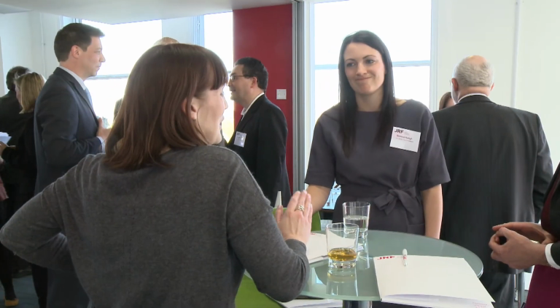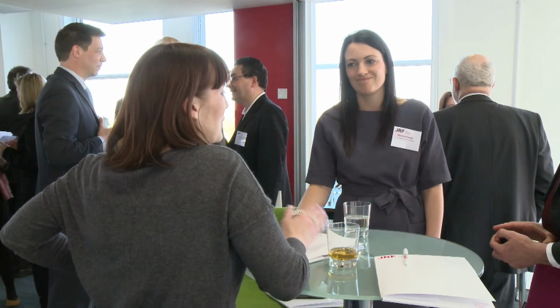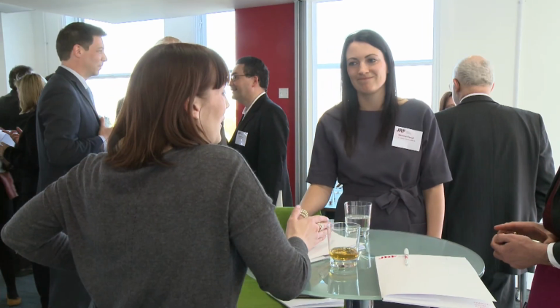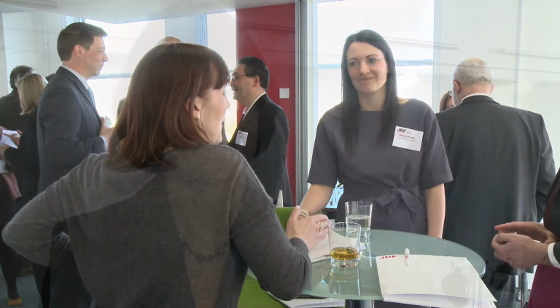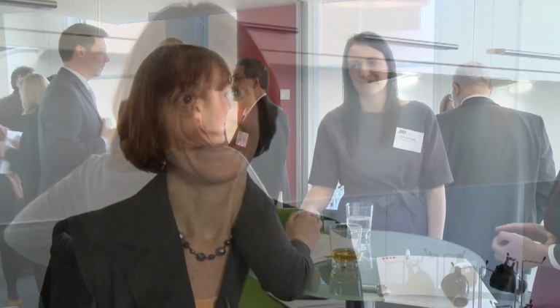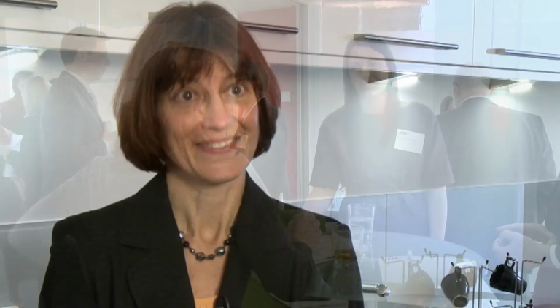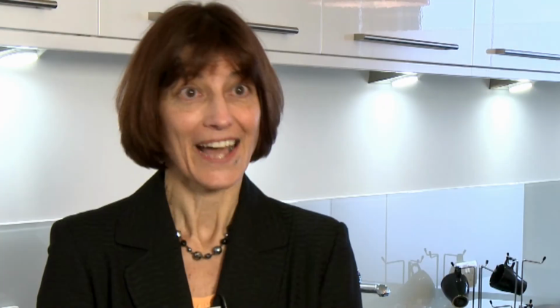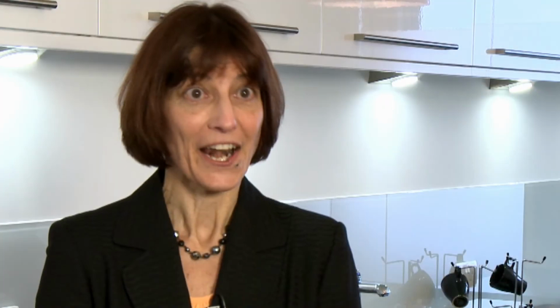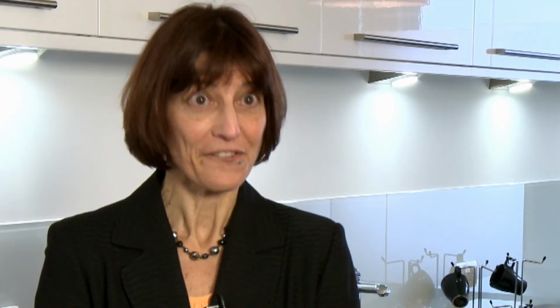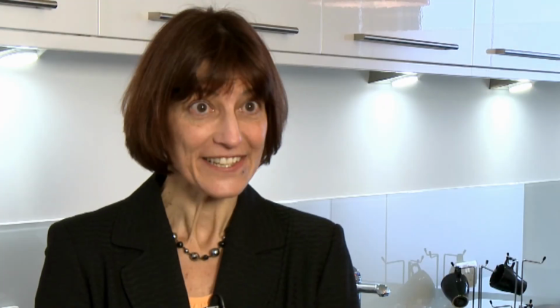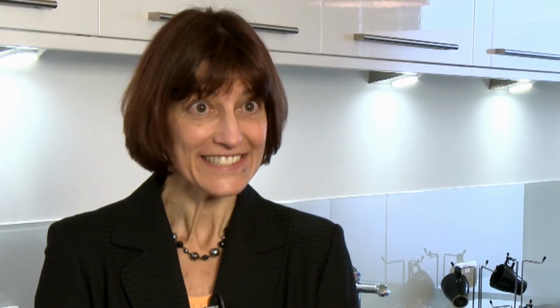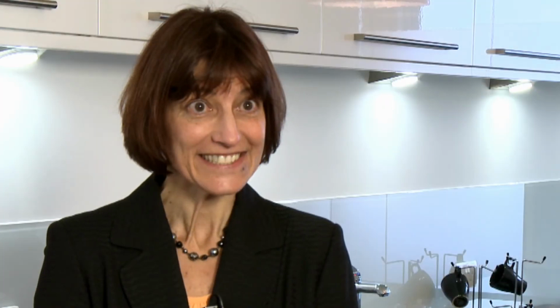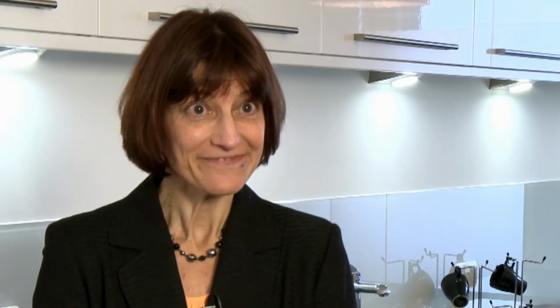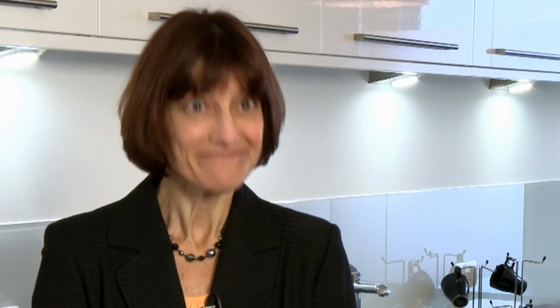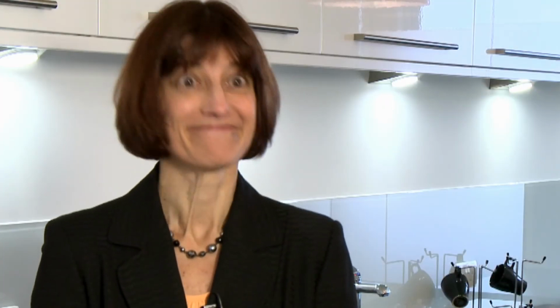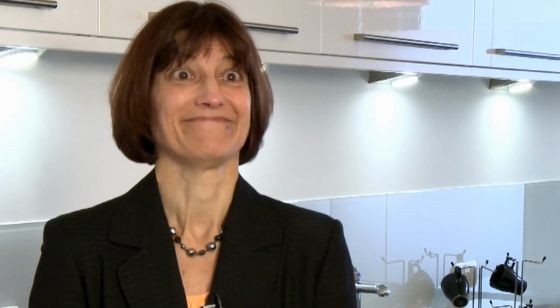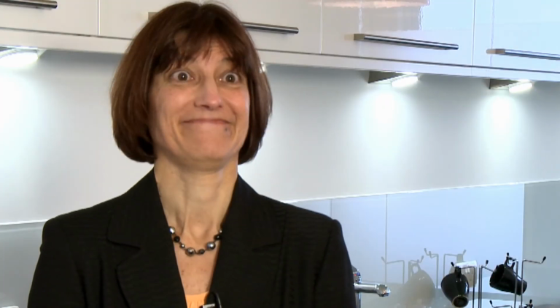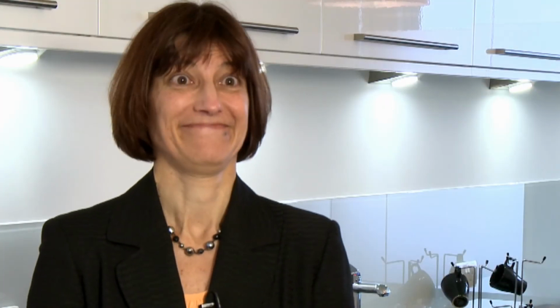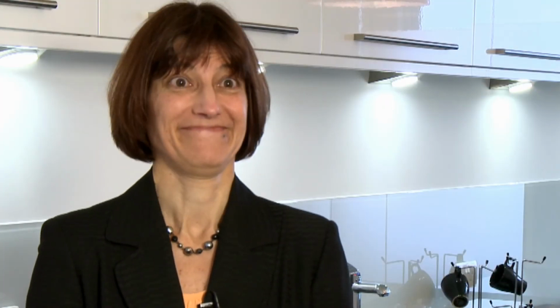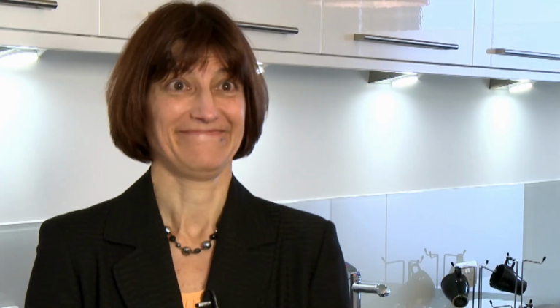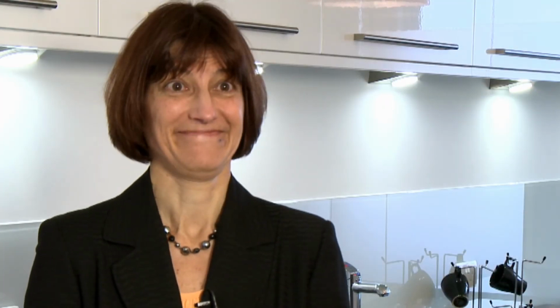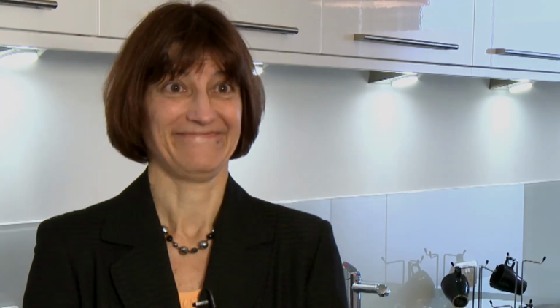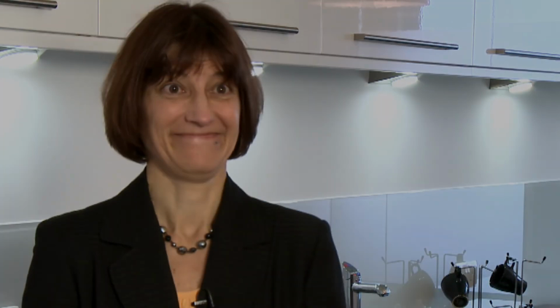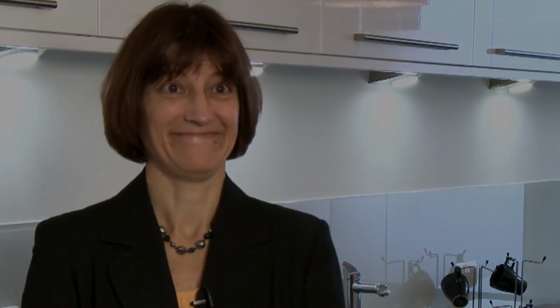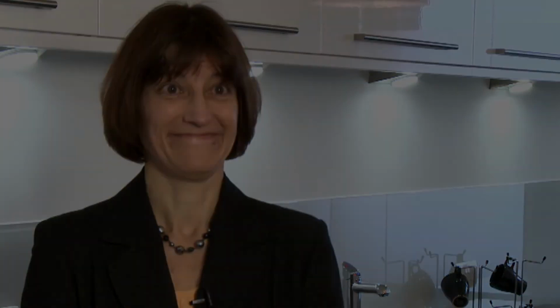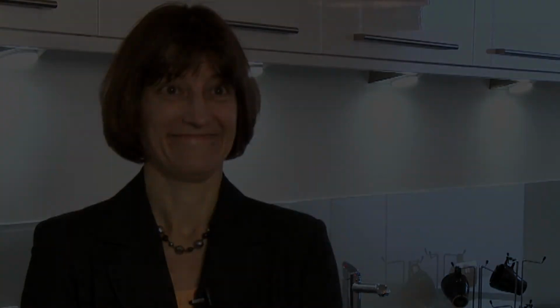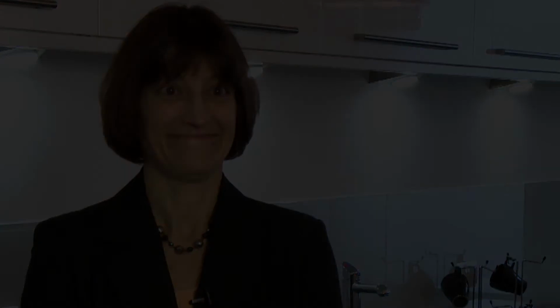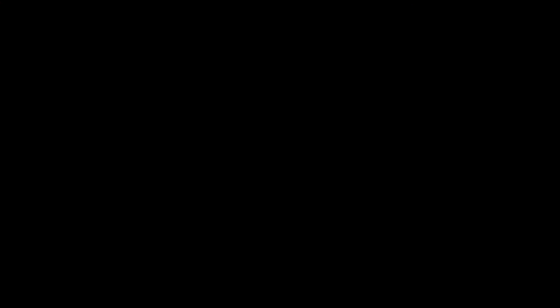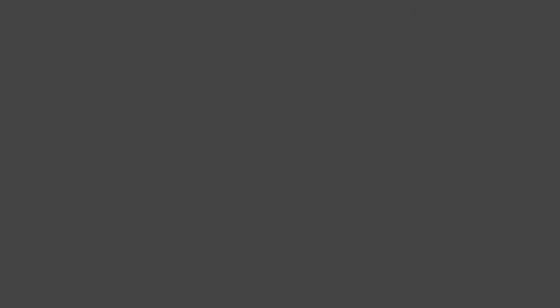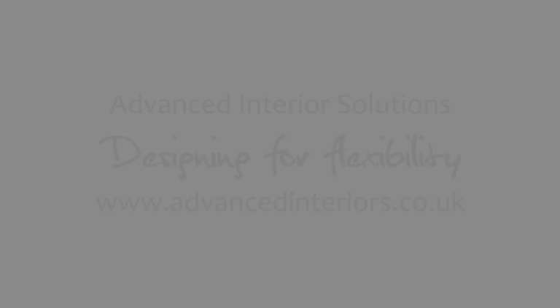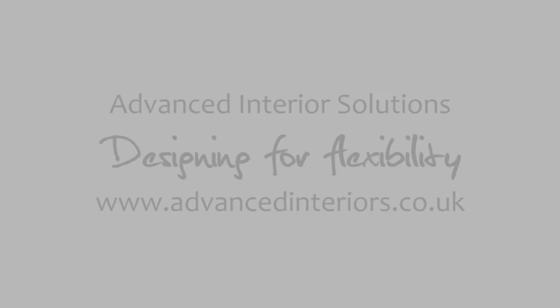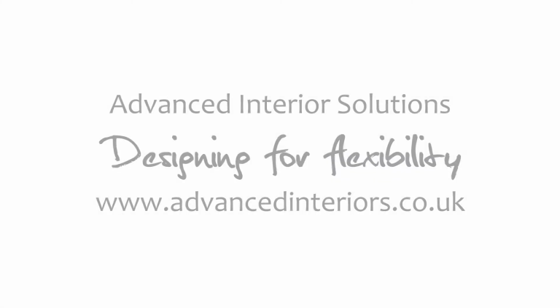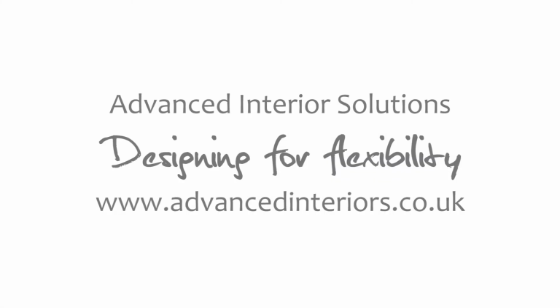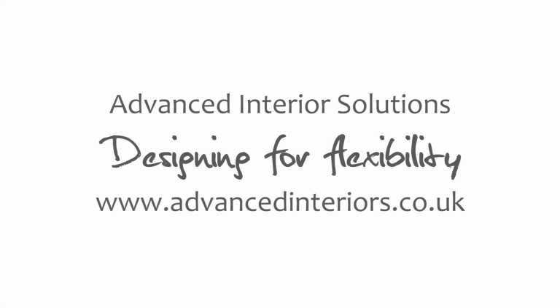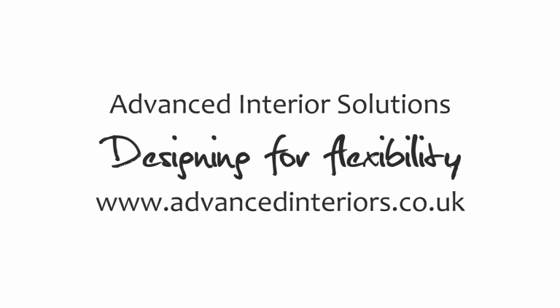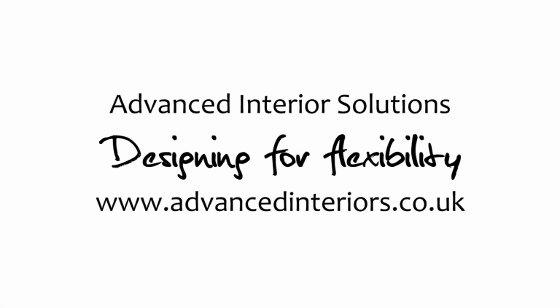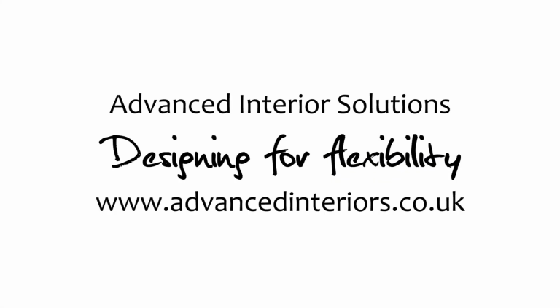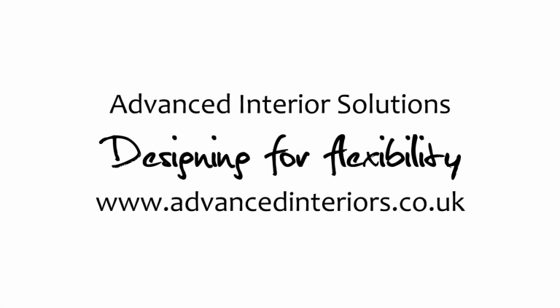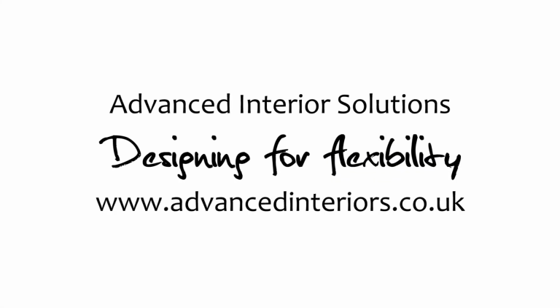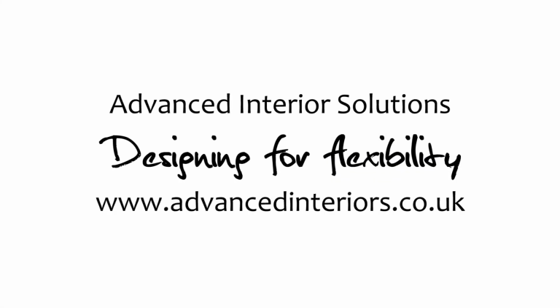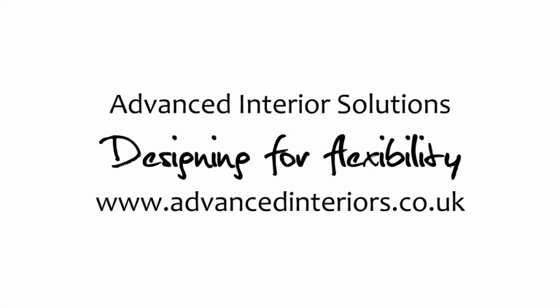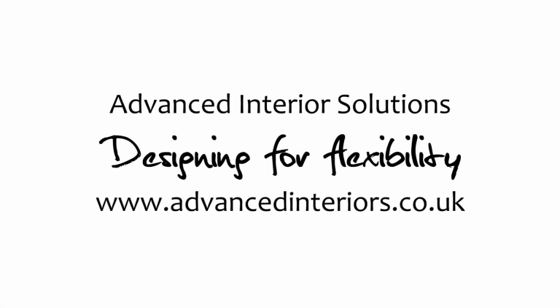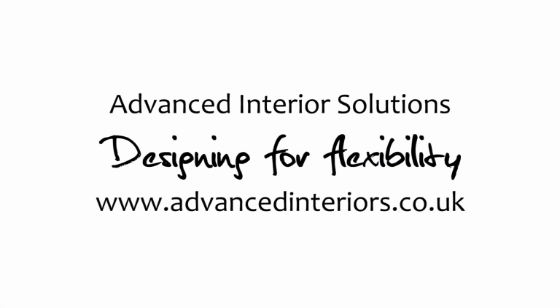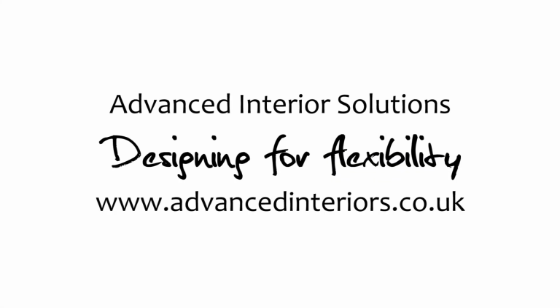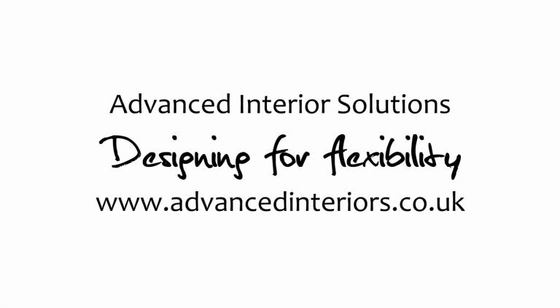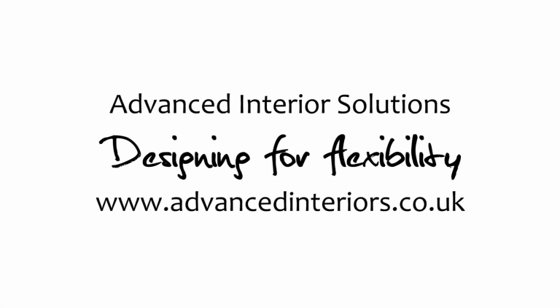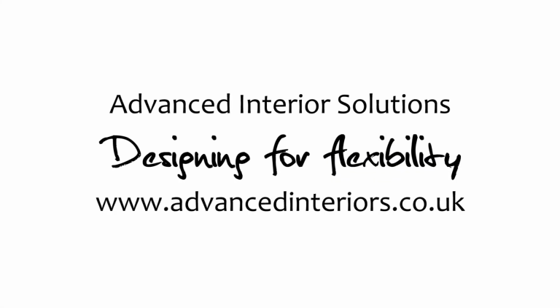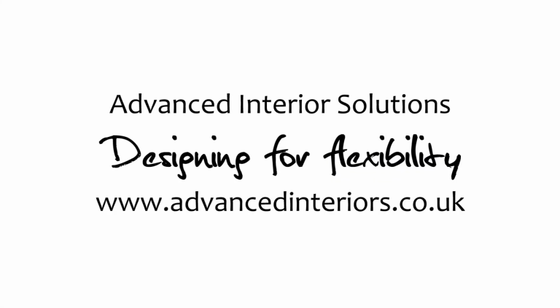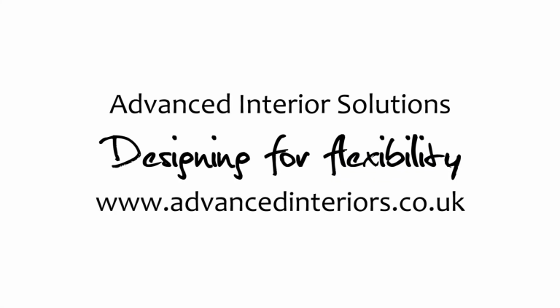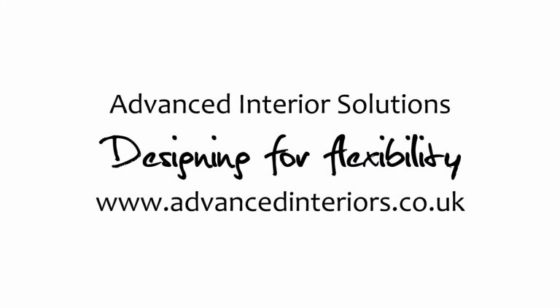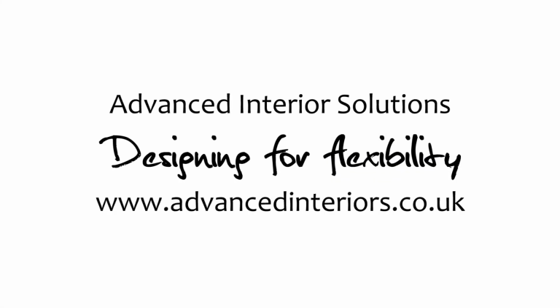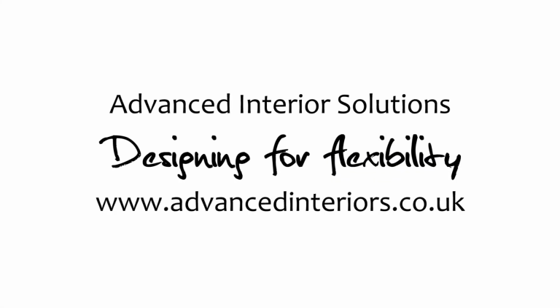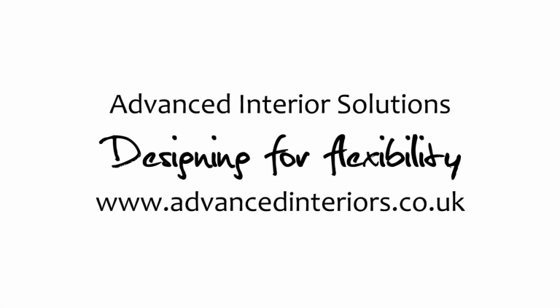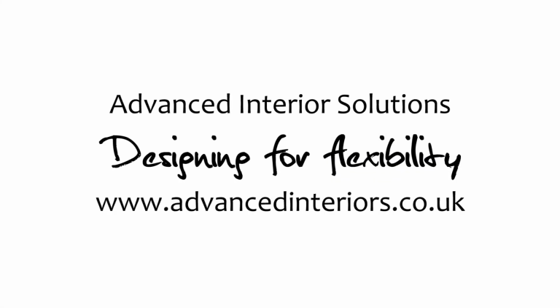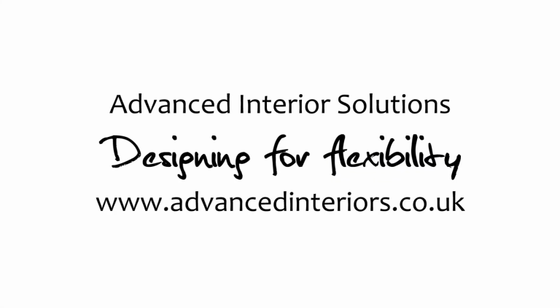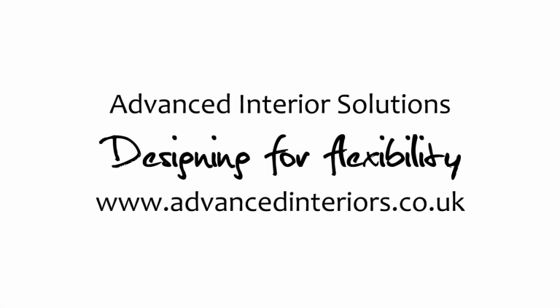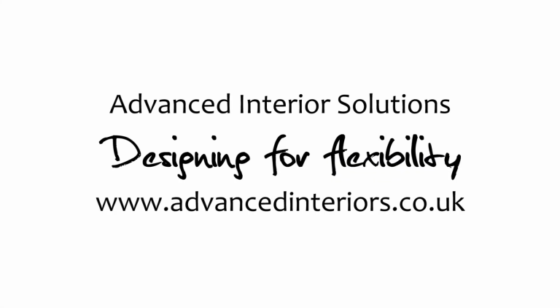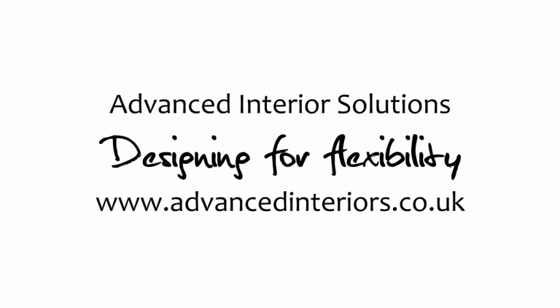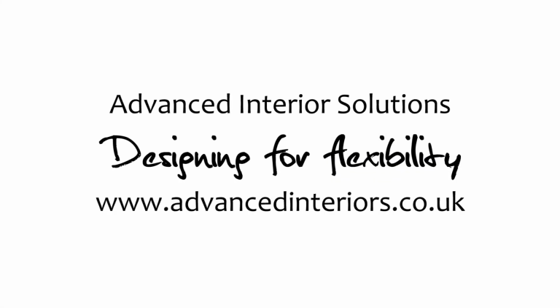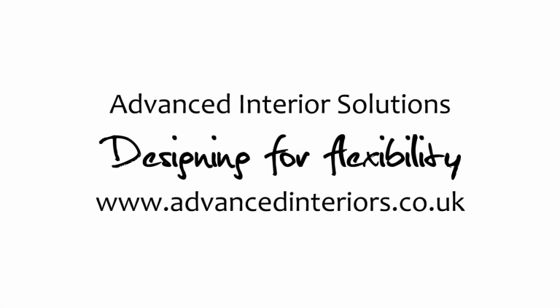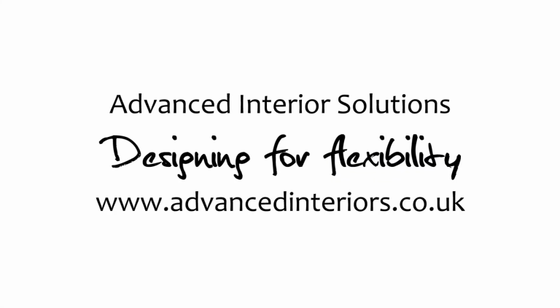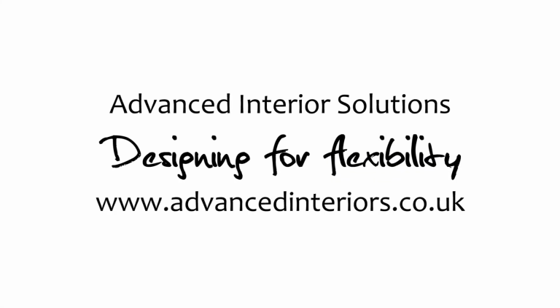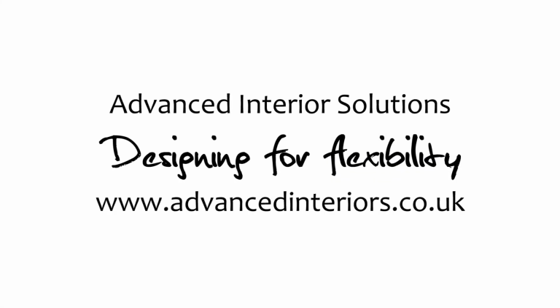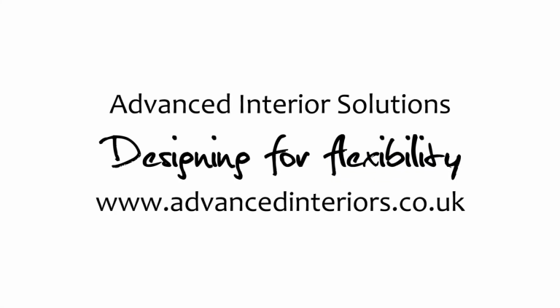I love it. Advanced Interior Solutions. Designing for flexibility.